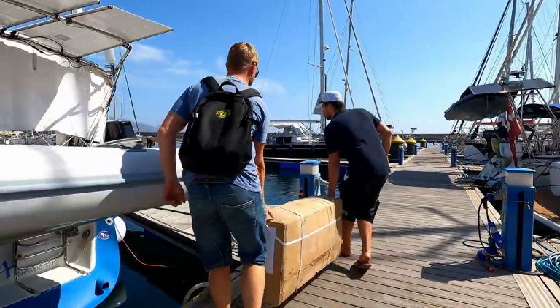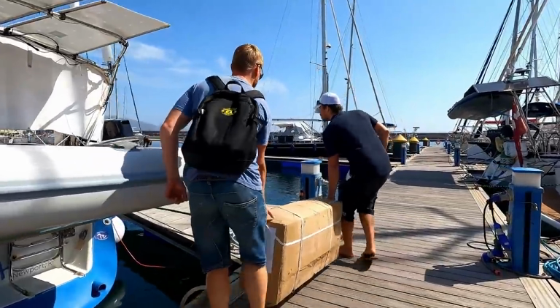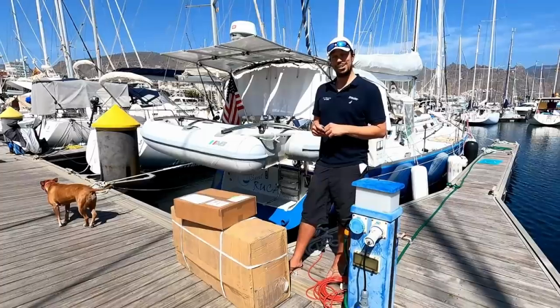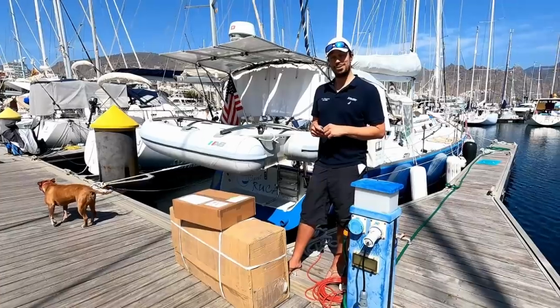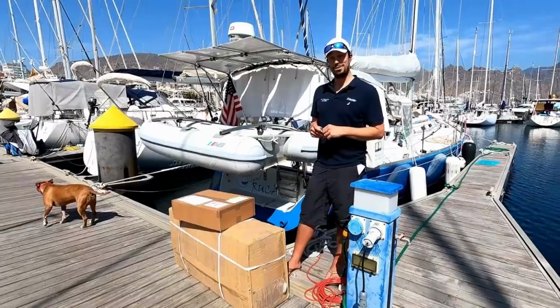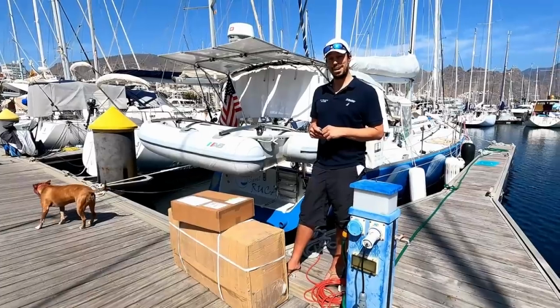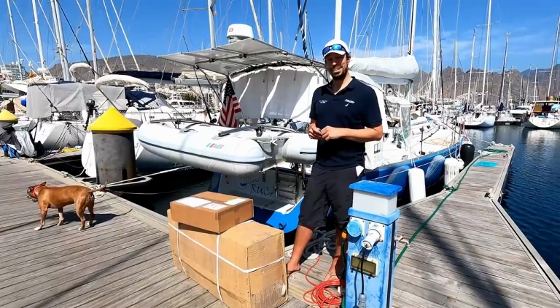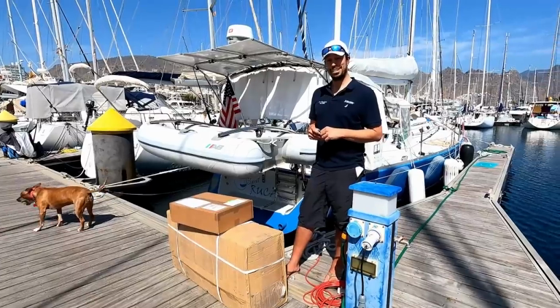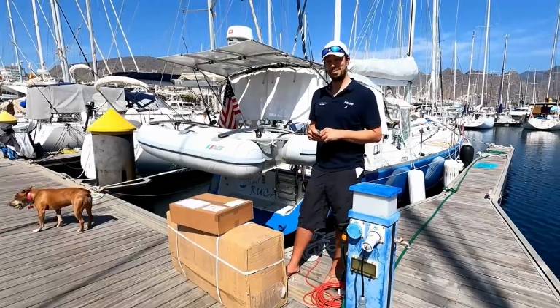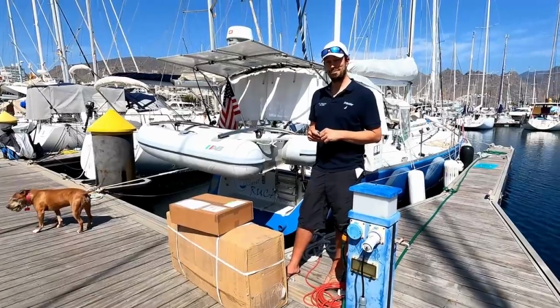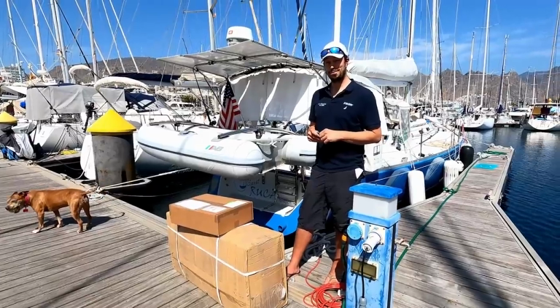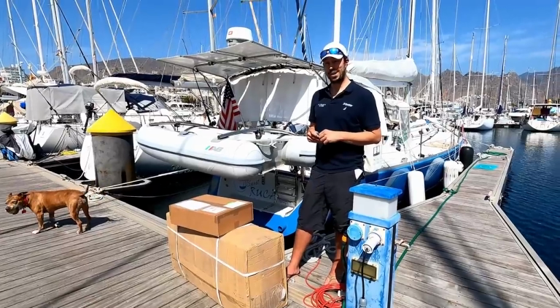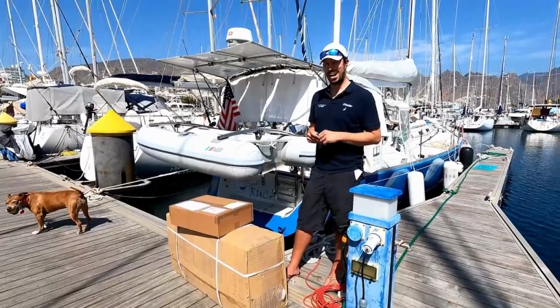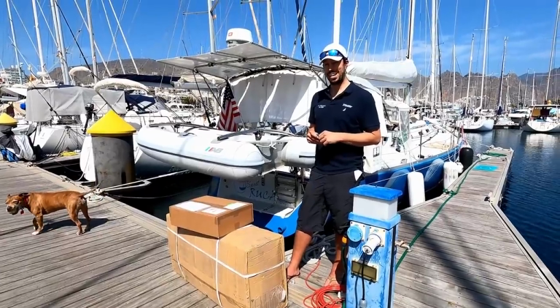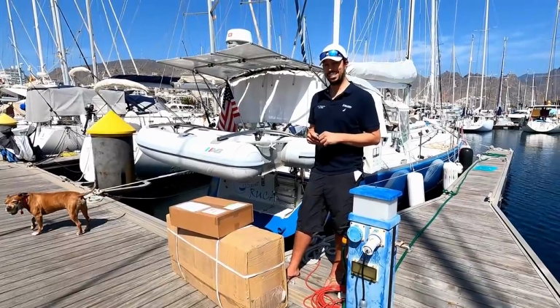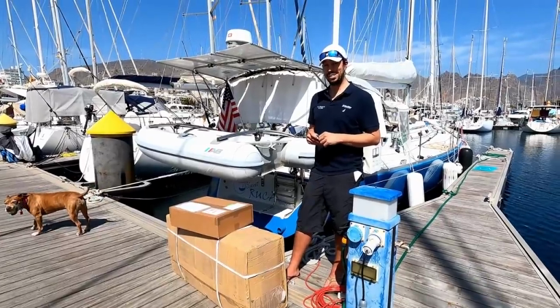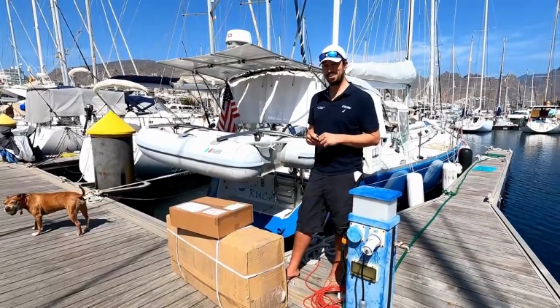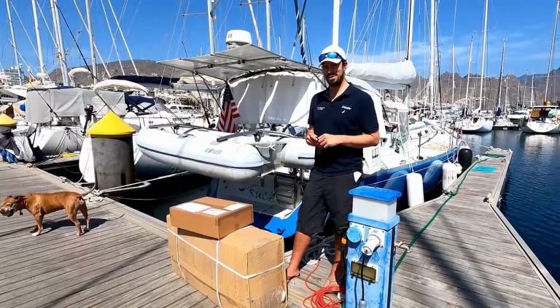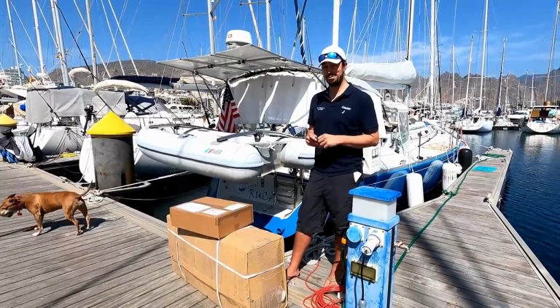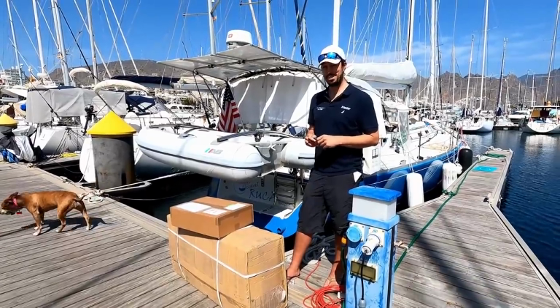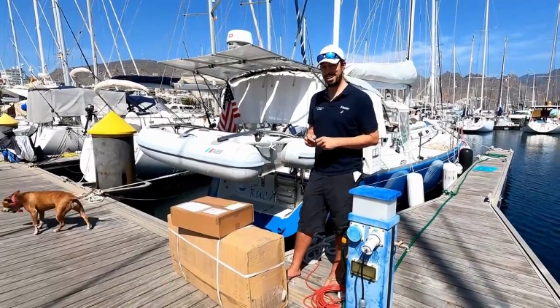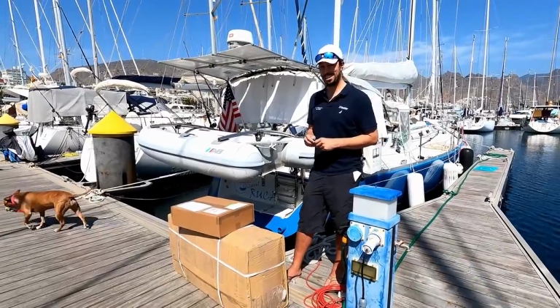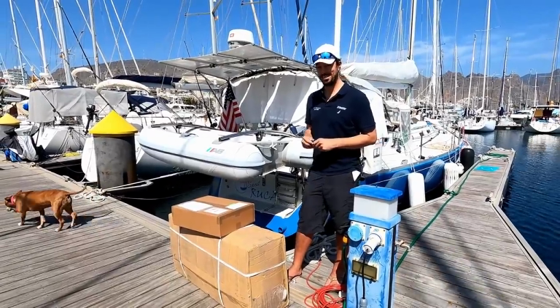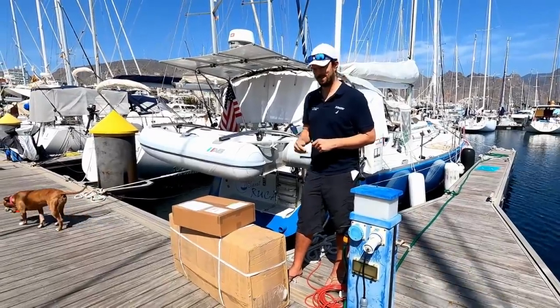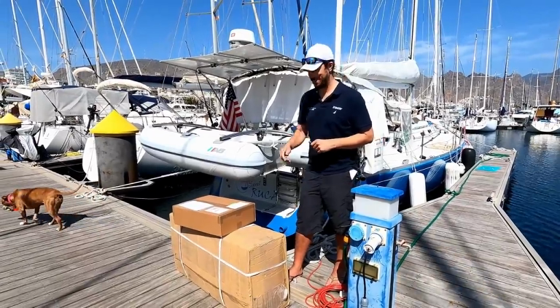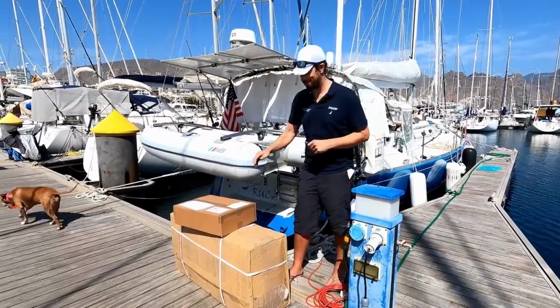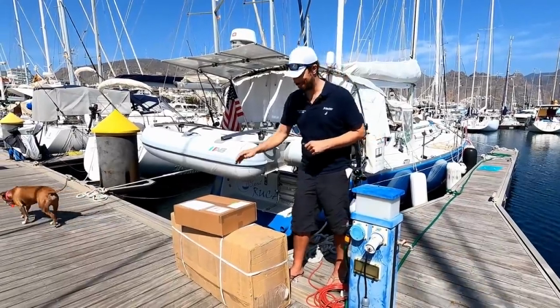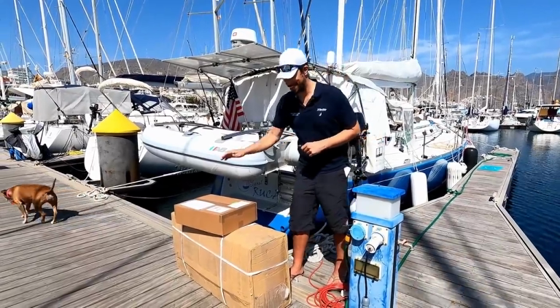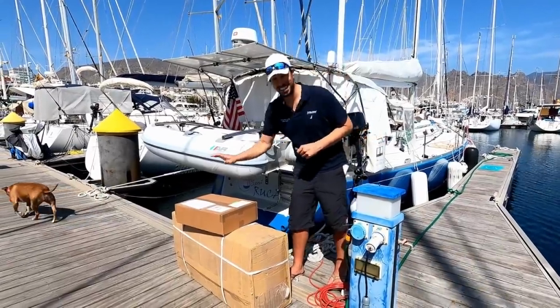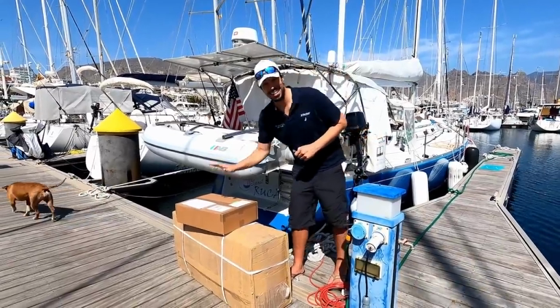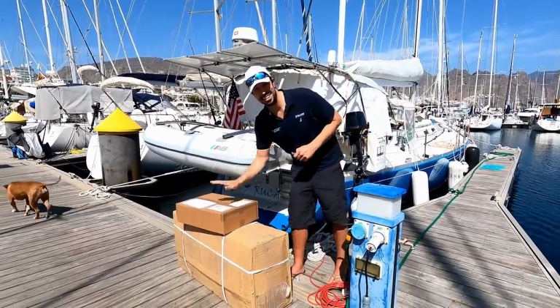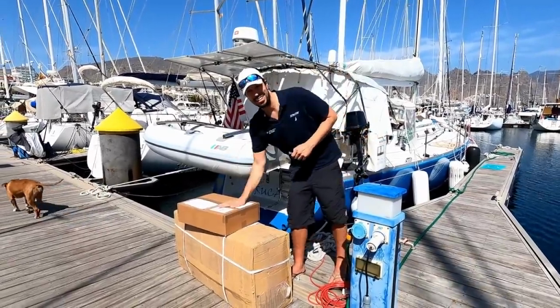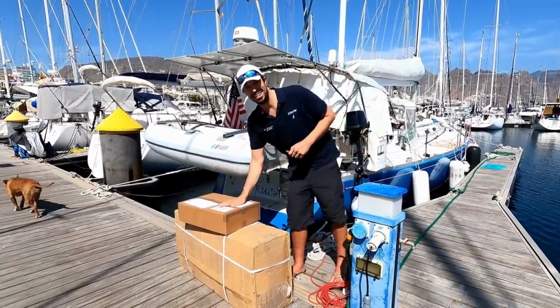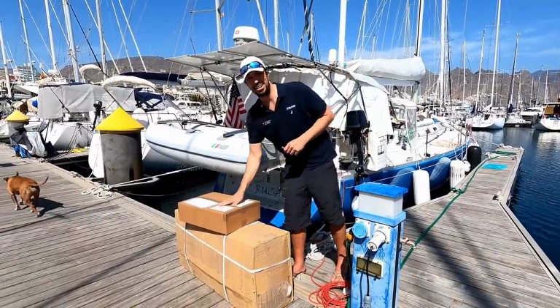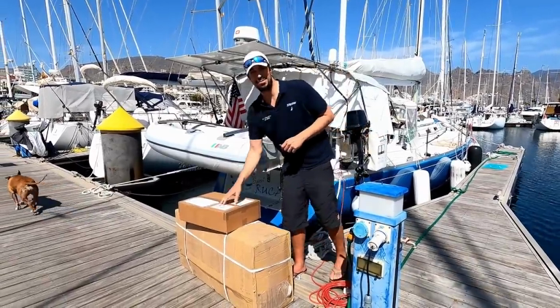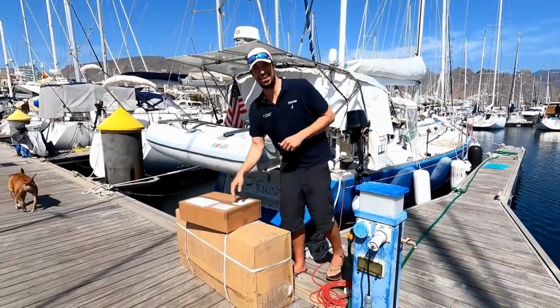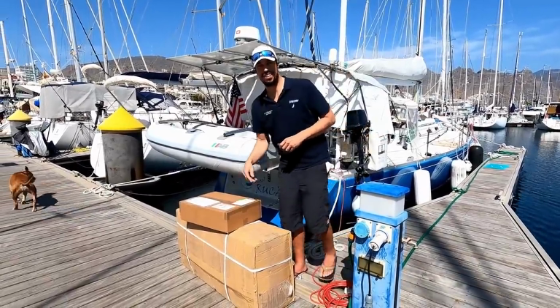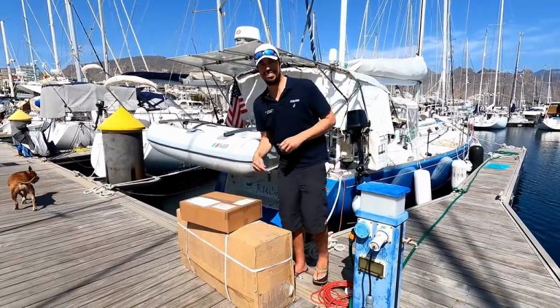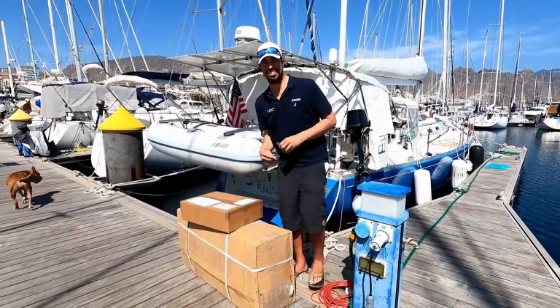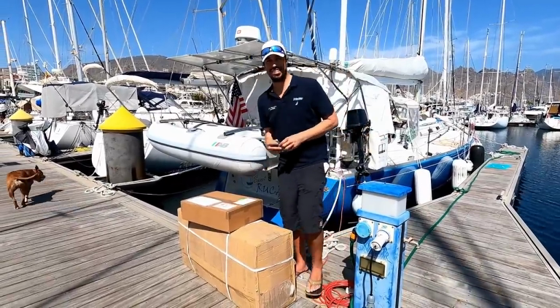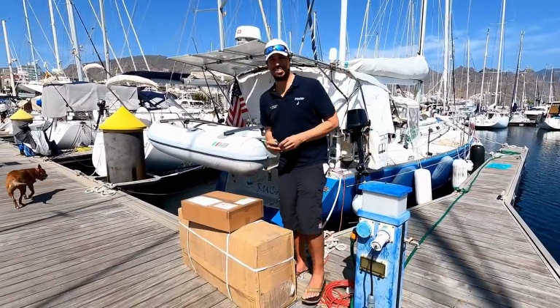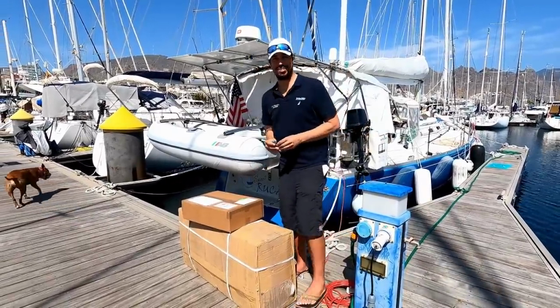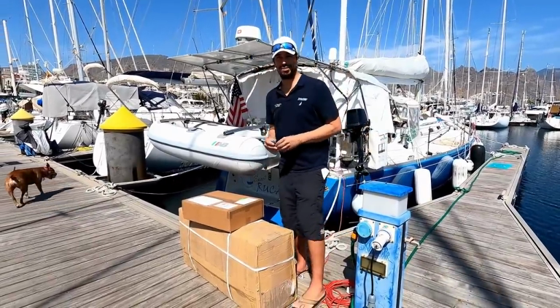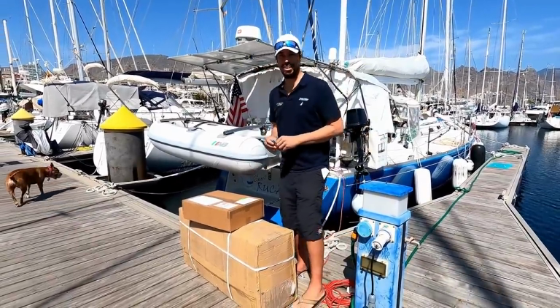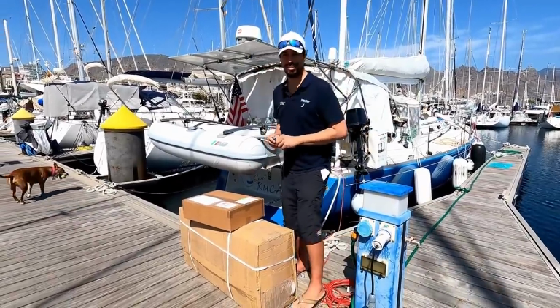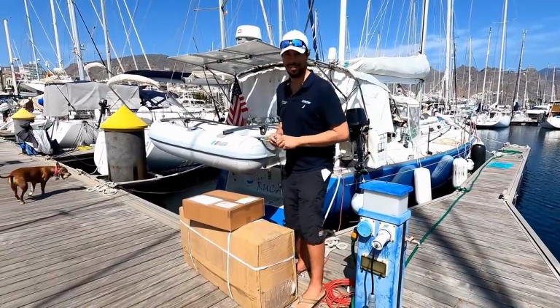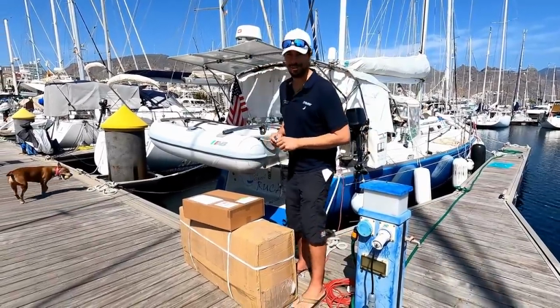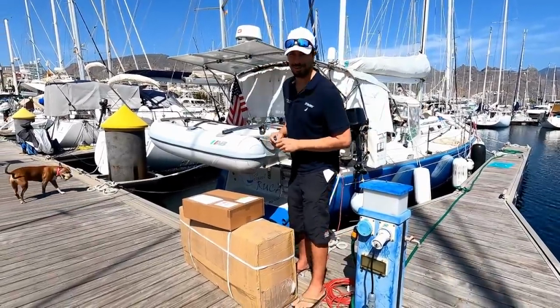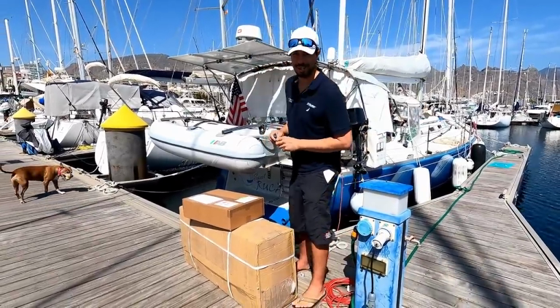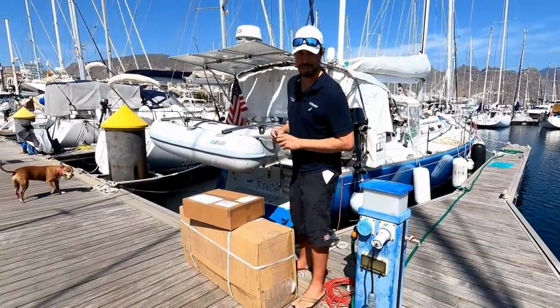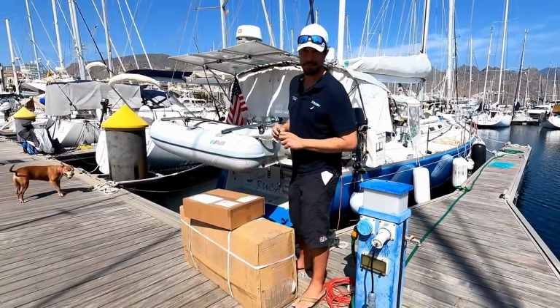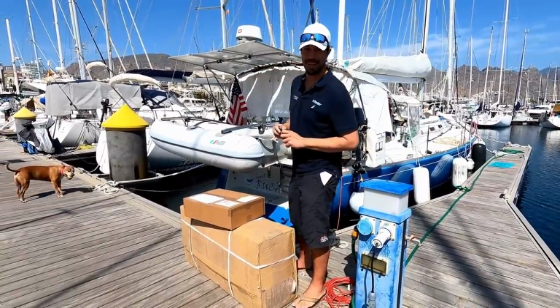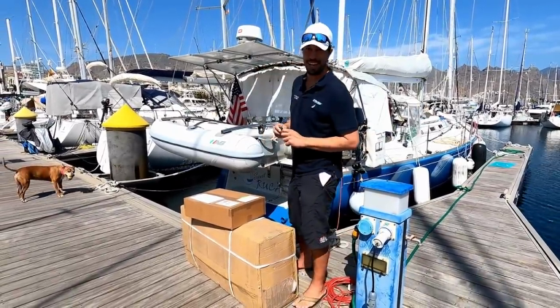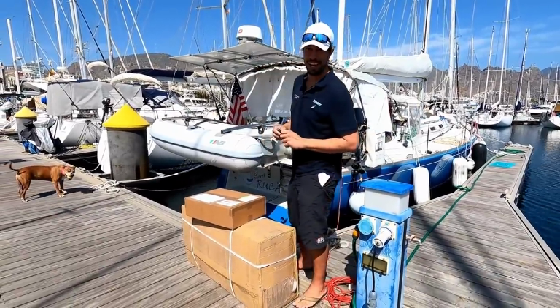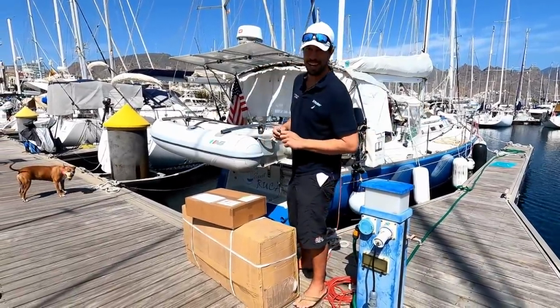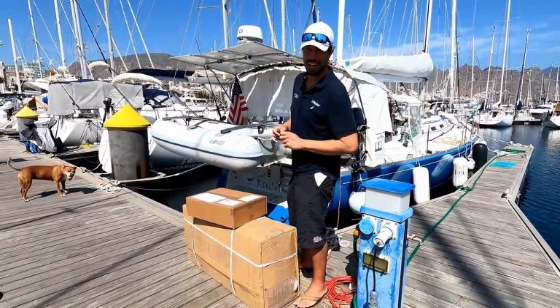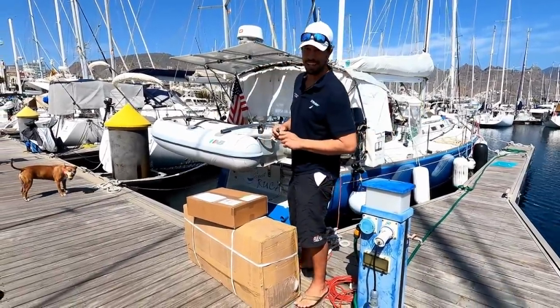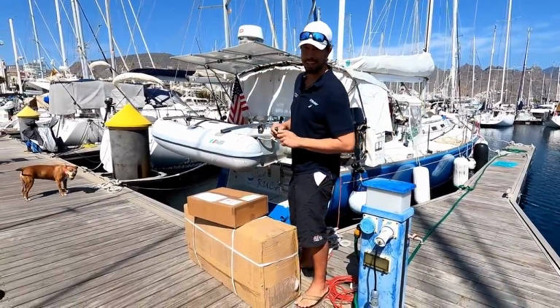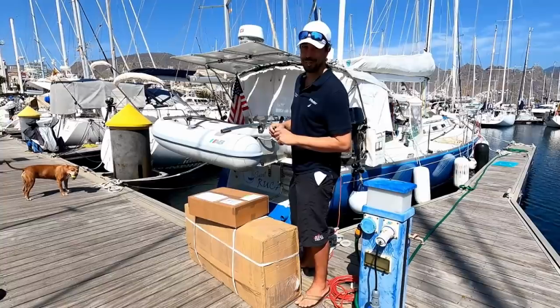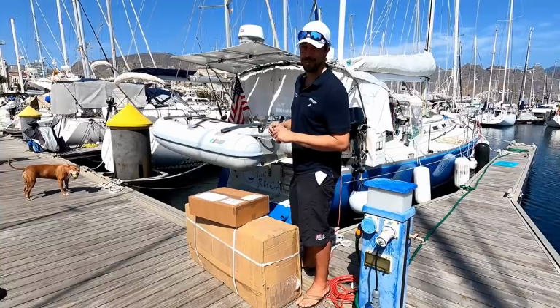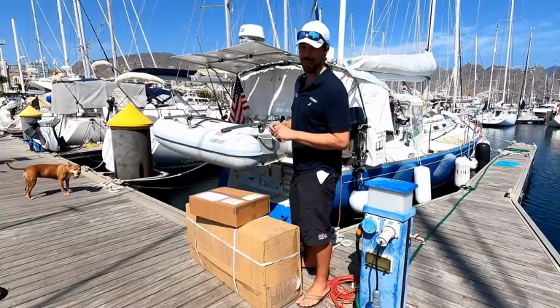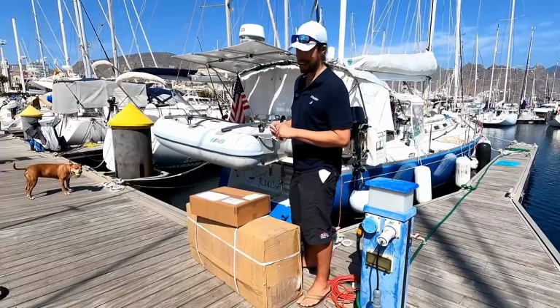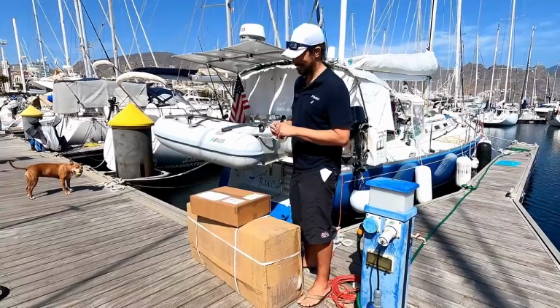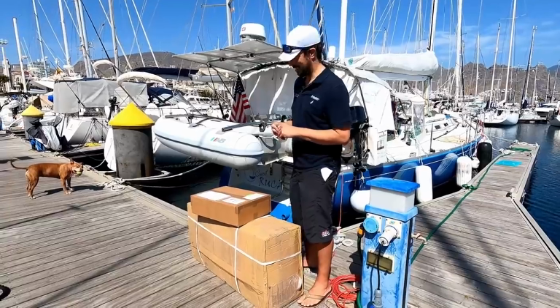All right, we're back at the Sweet Ruka. We've got our boxes here, so let's do some unboxing.